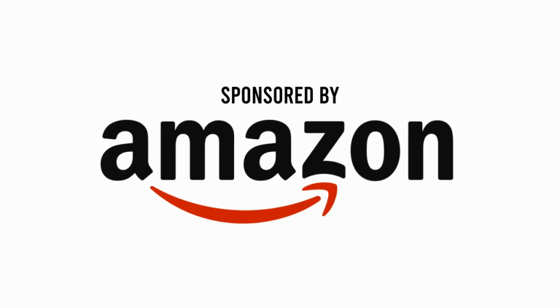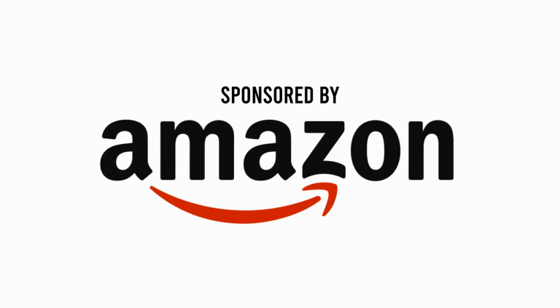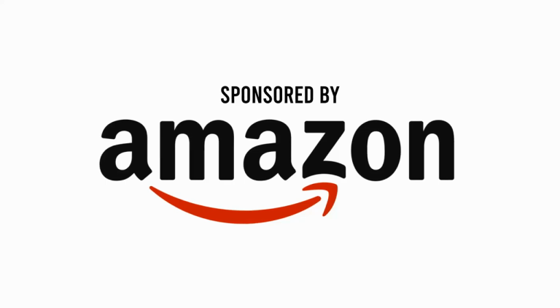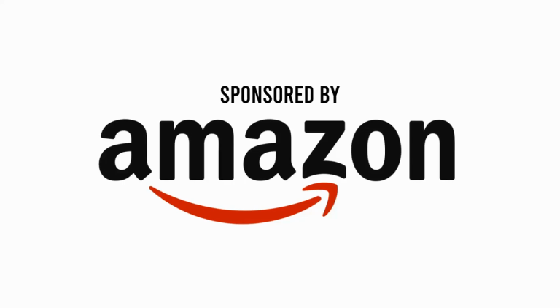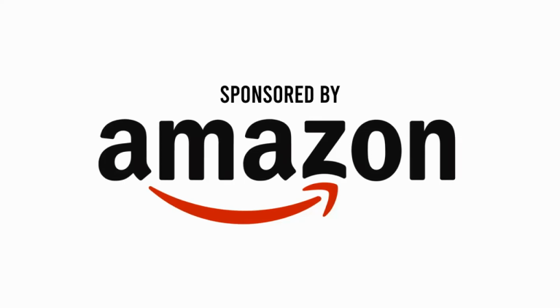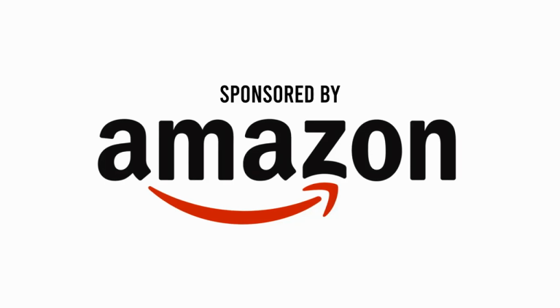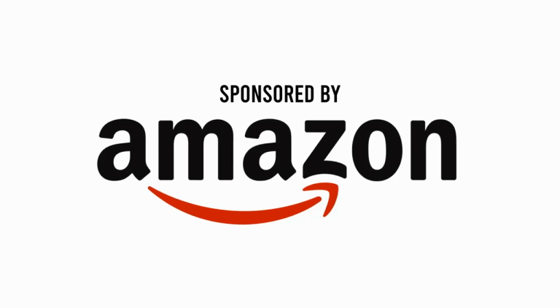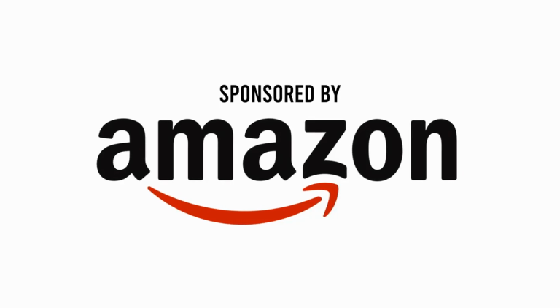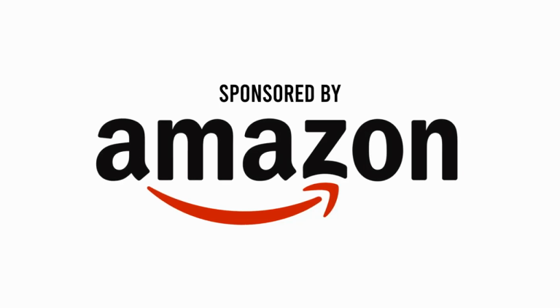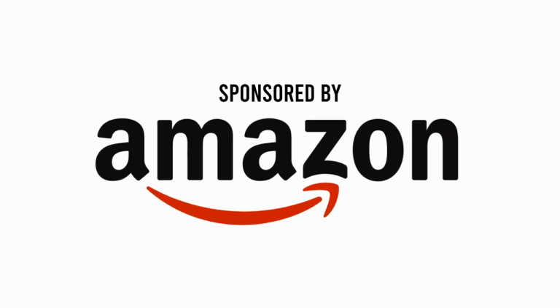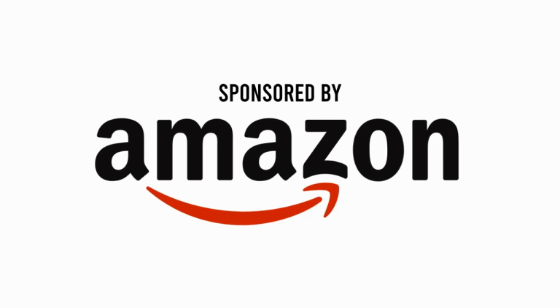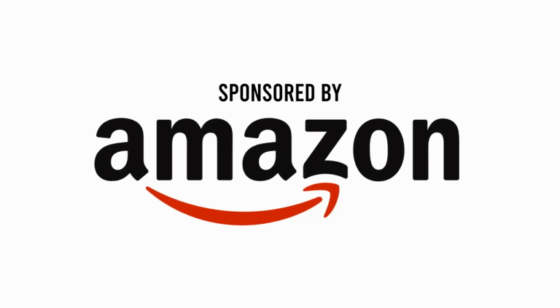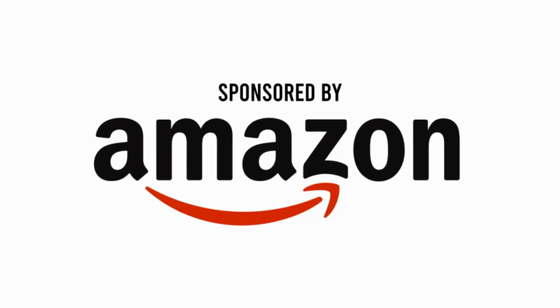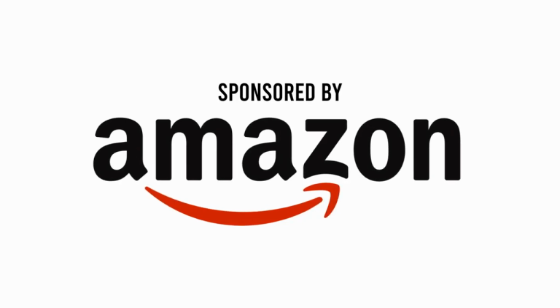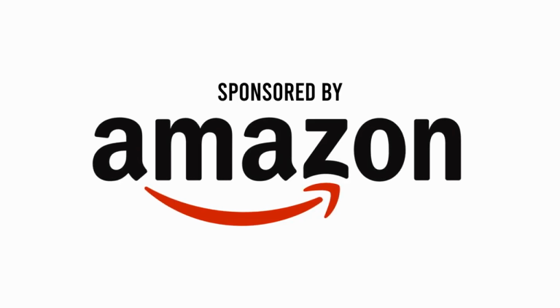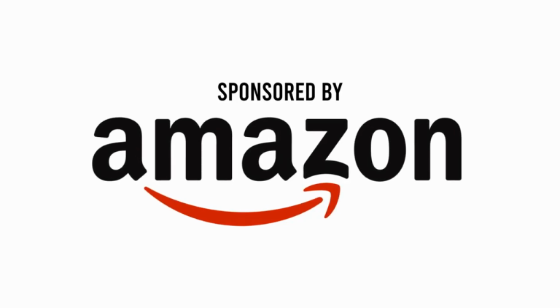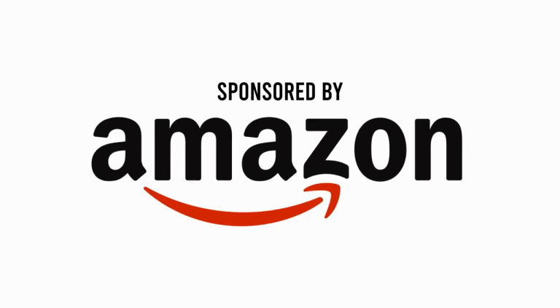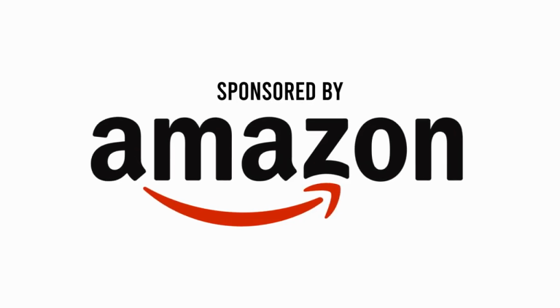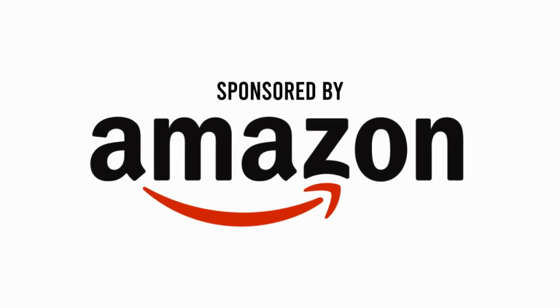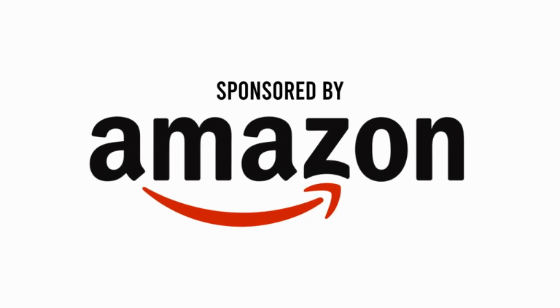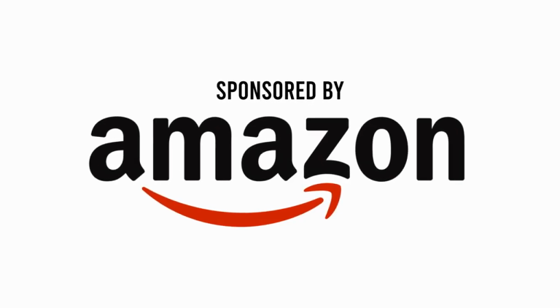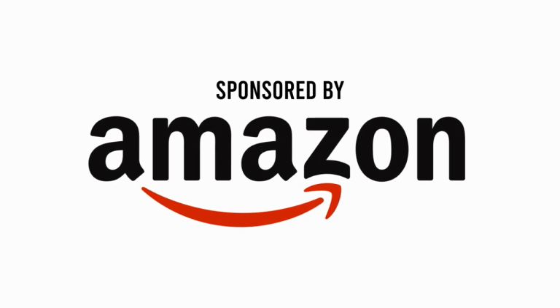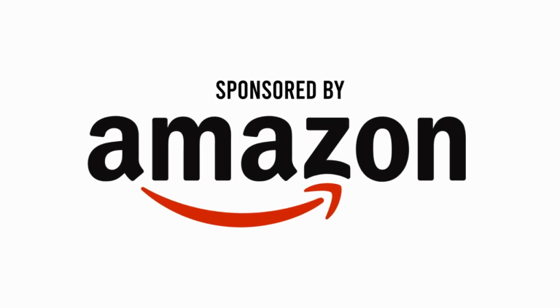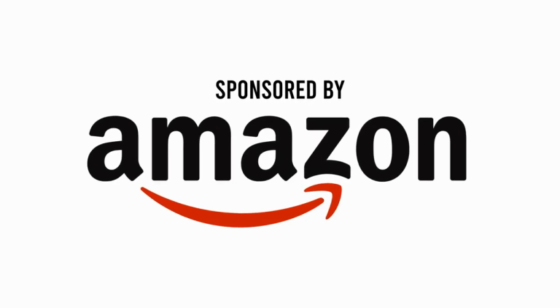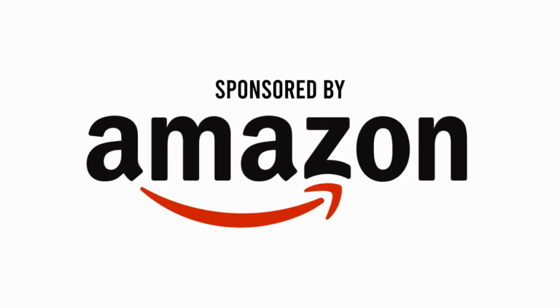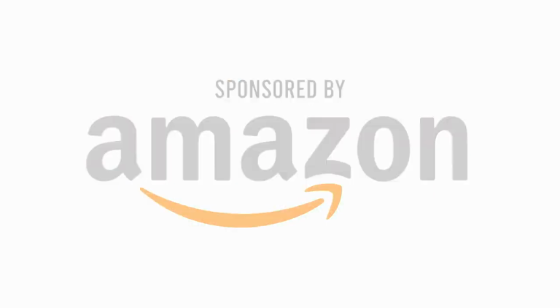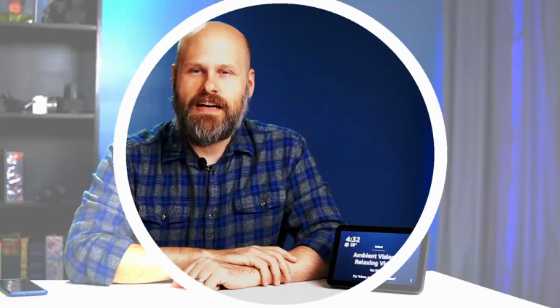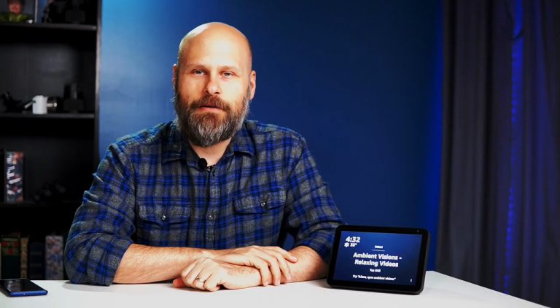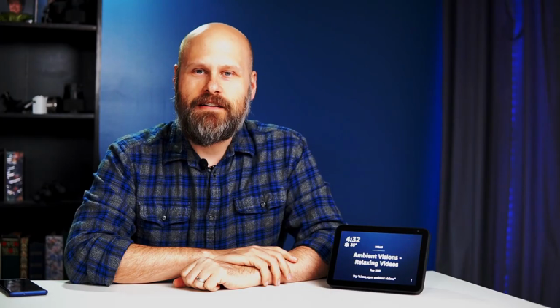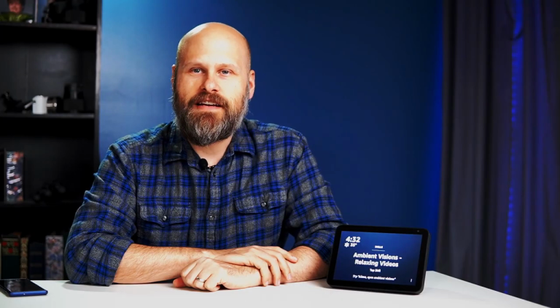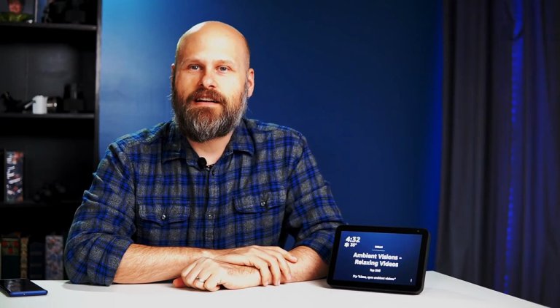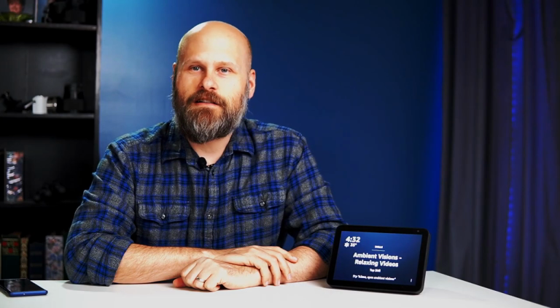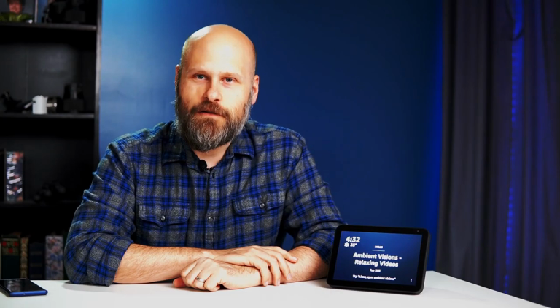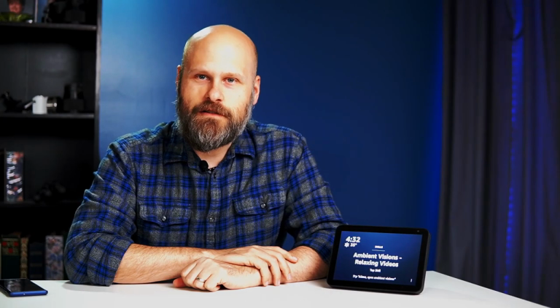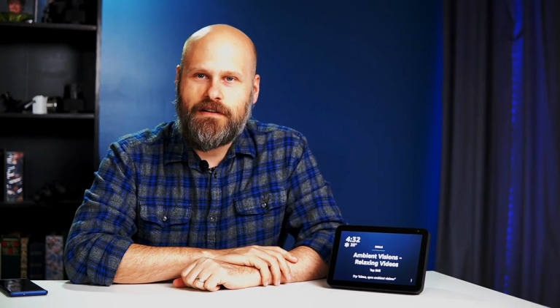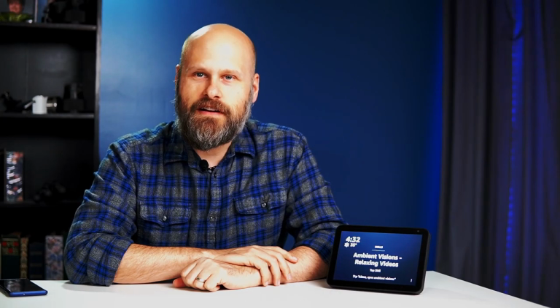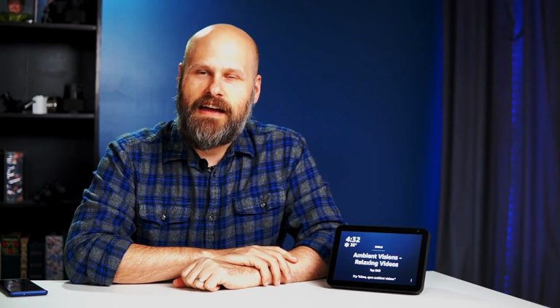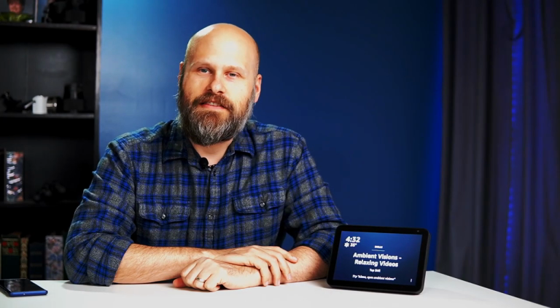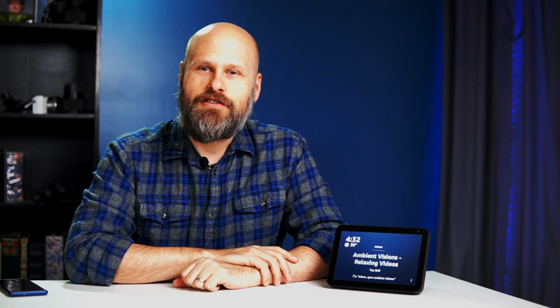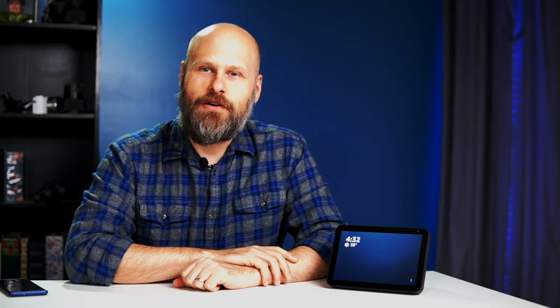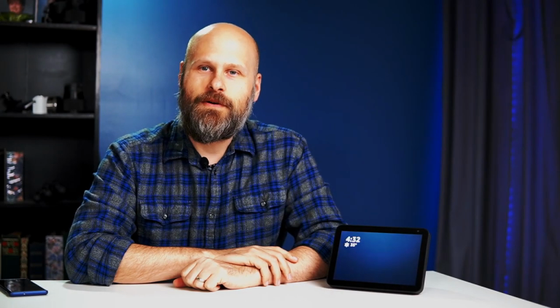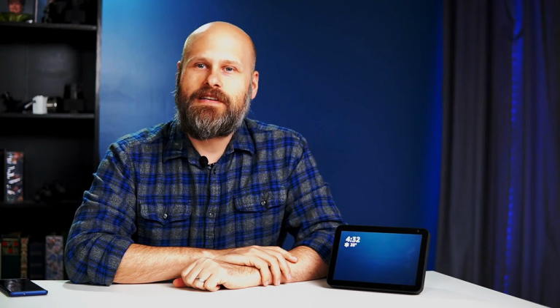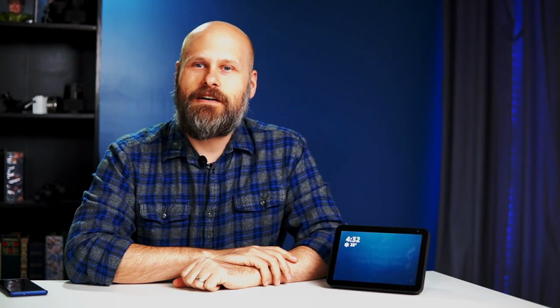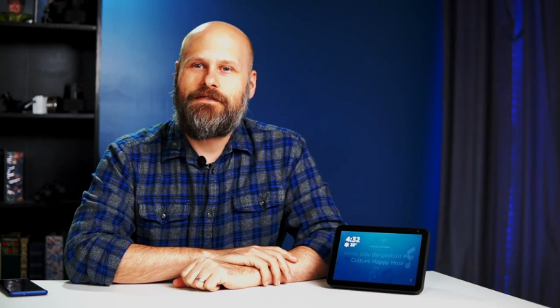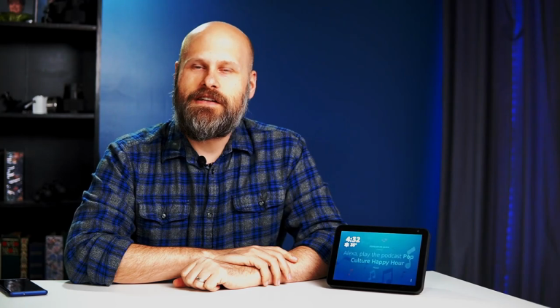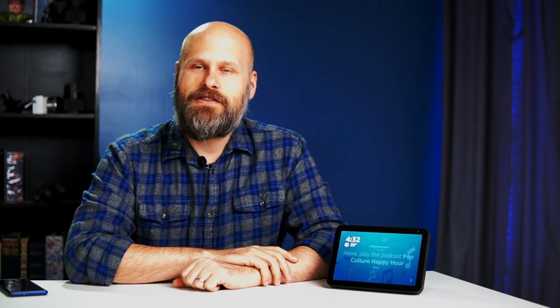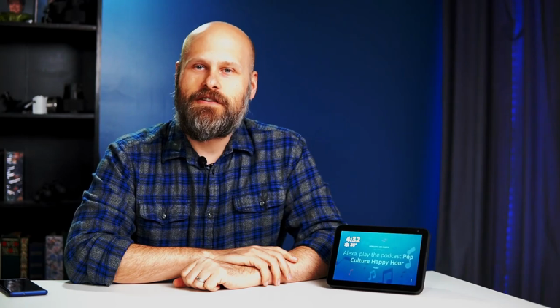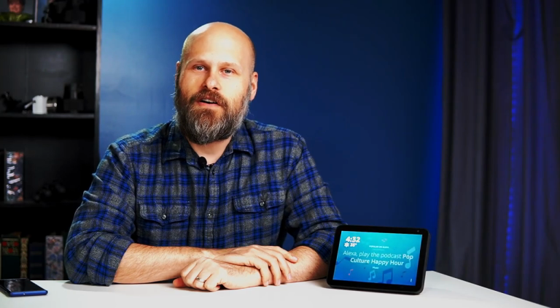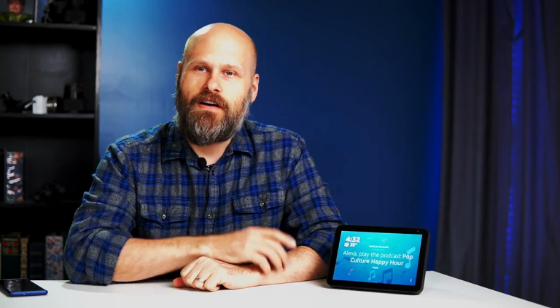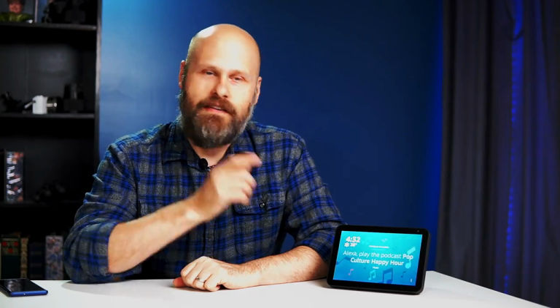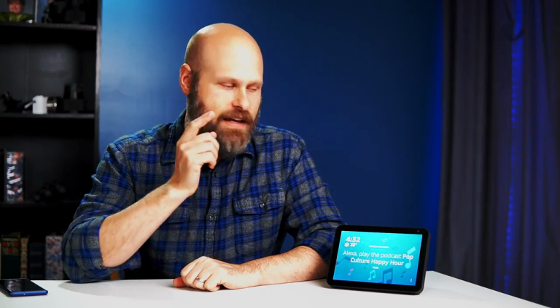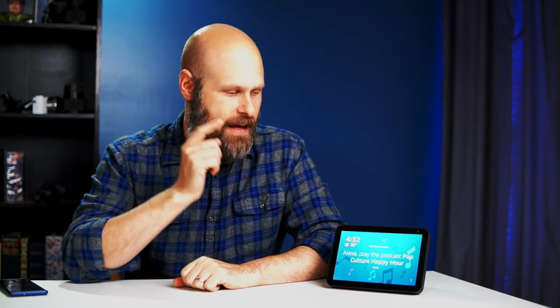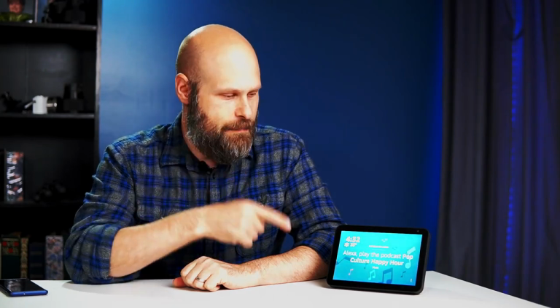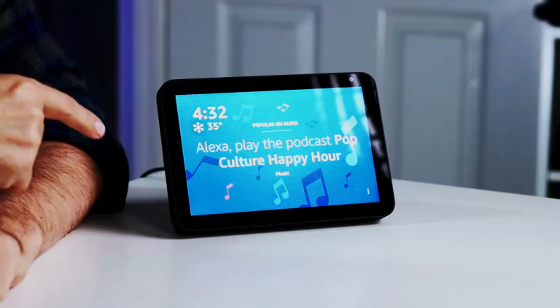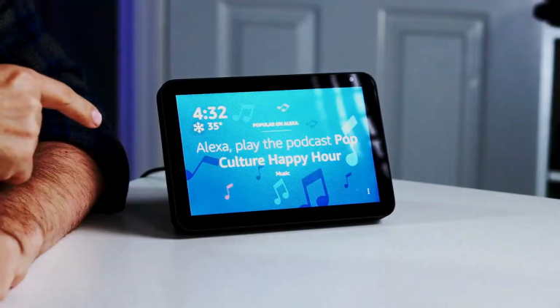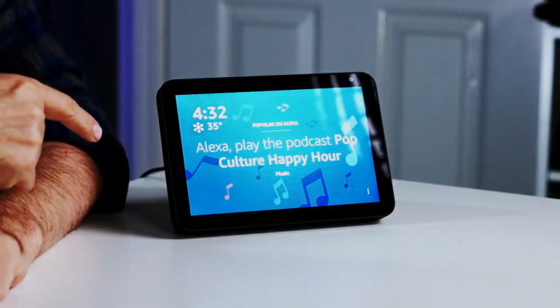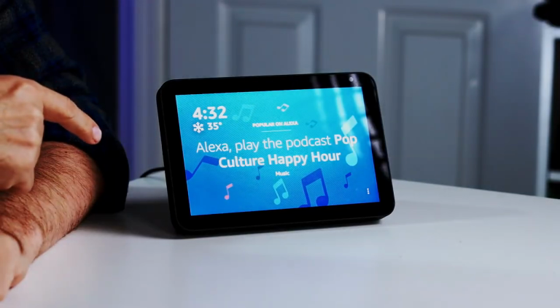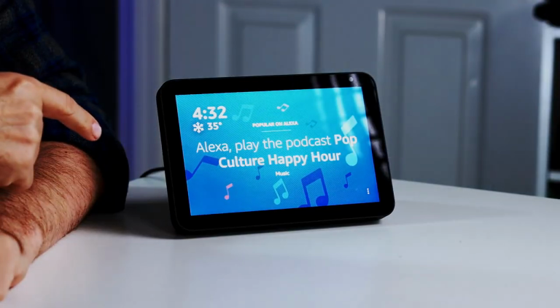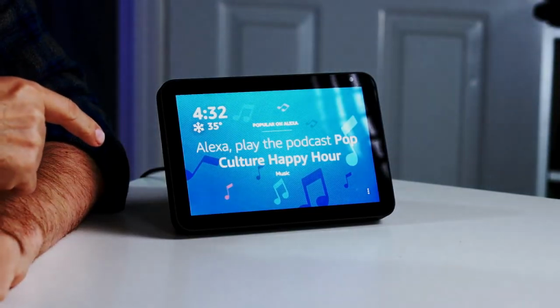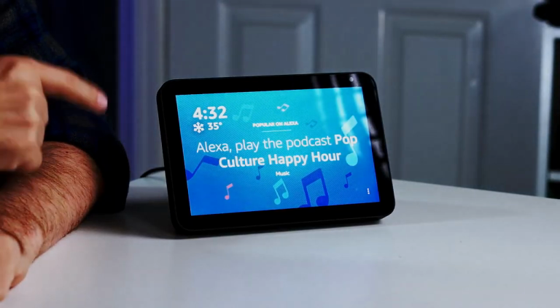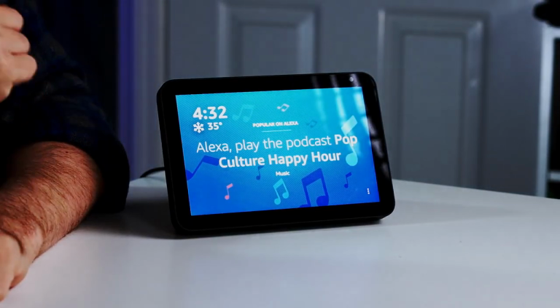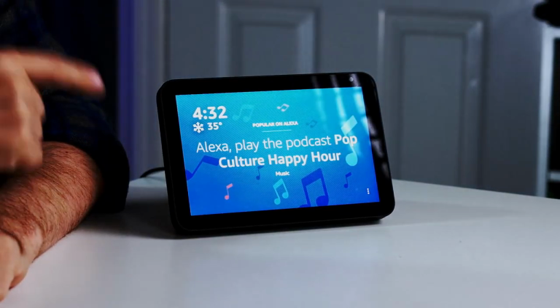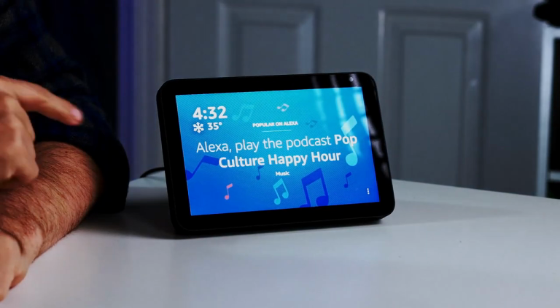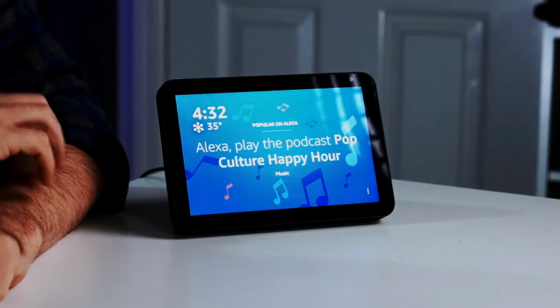The following video is sponsored by Amazon. Today we're going to take a closer look at the show and tell feature on the Amazon Echo Show.